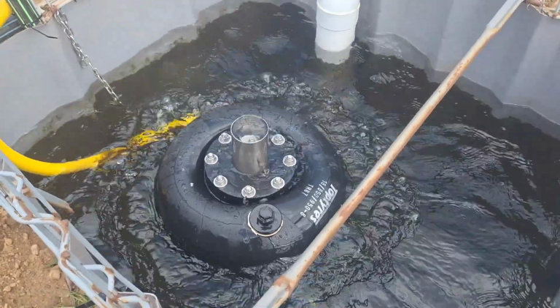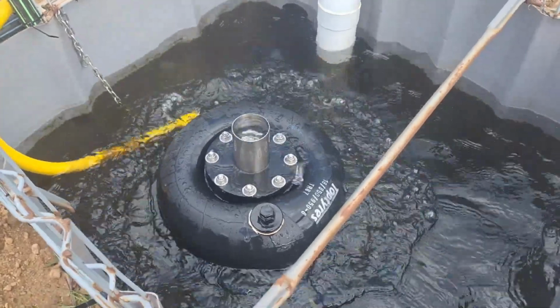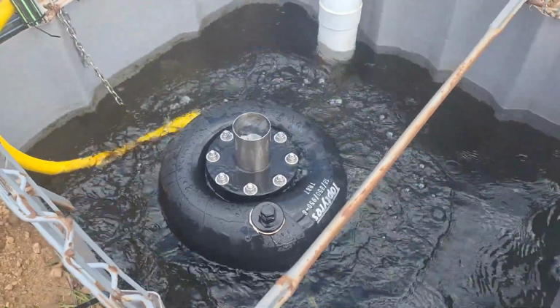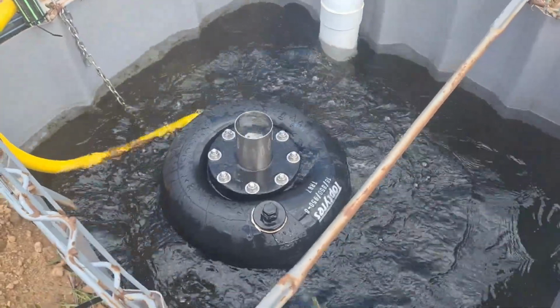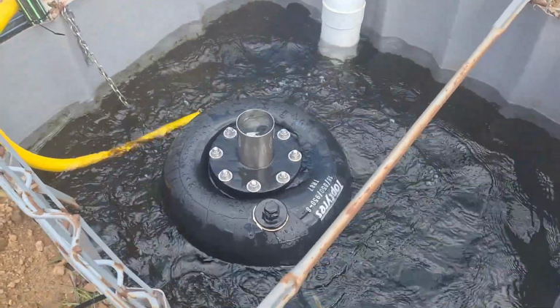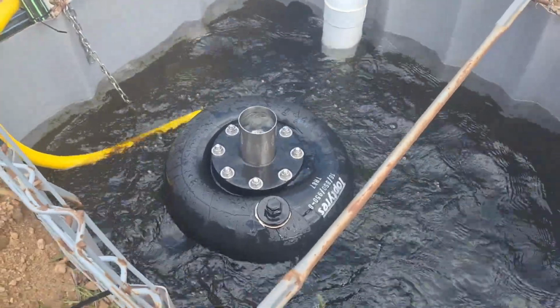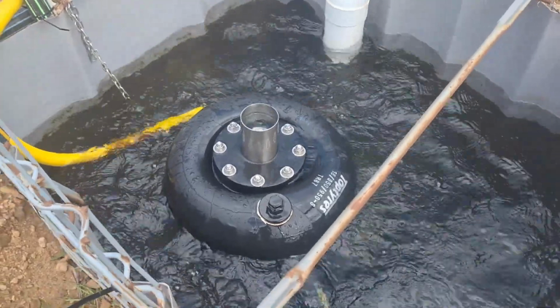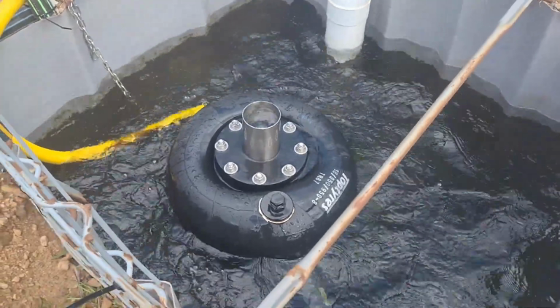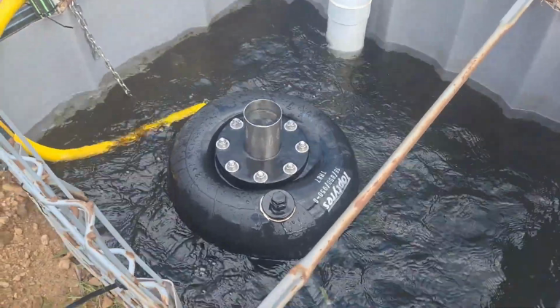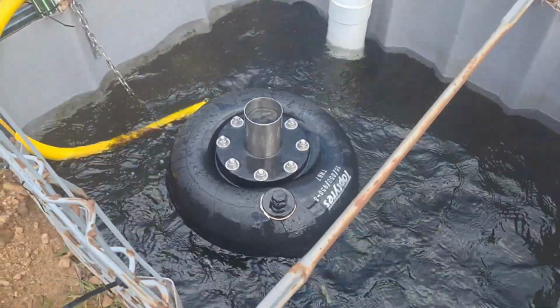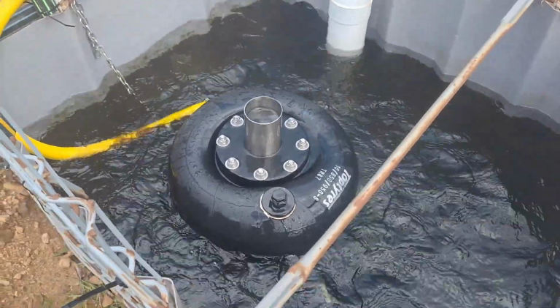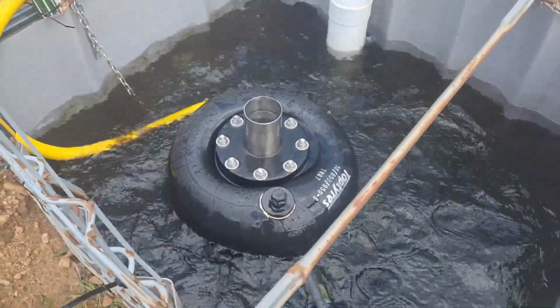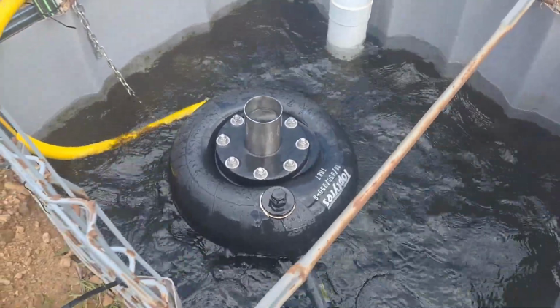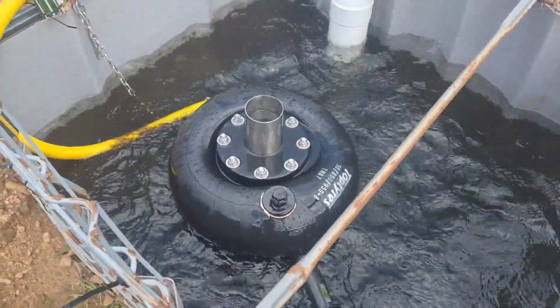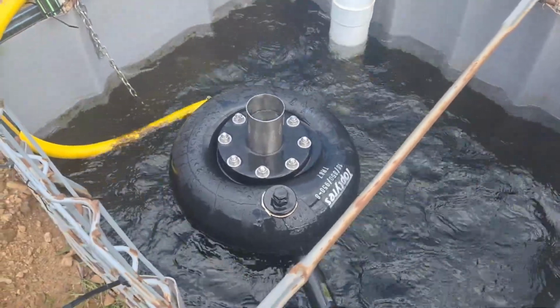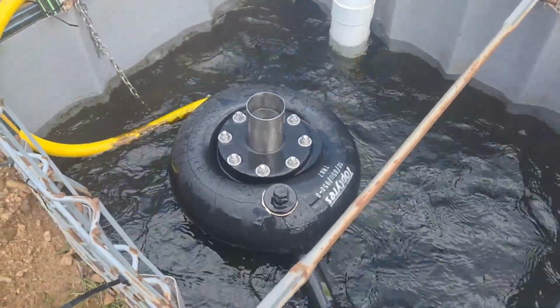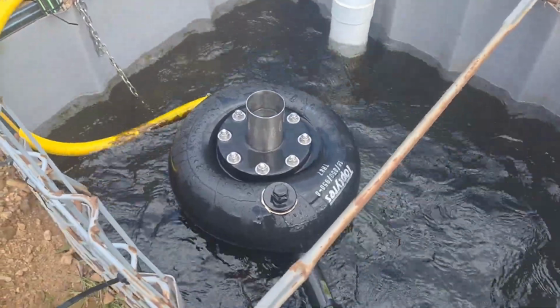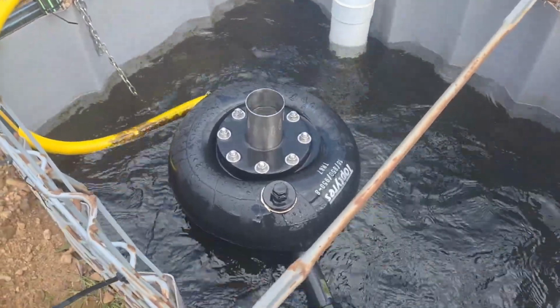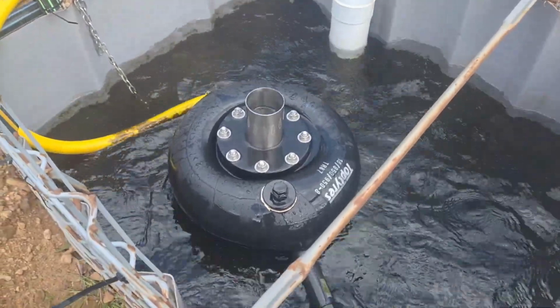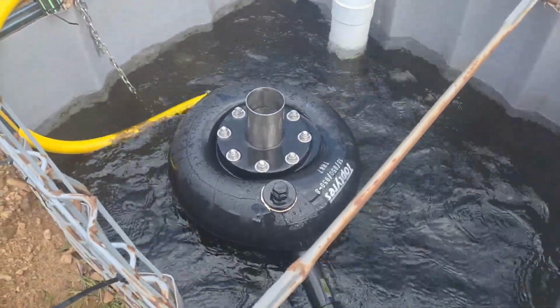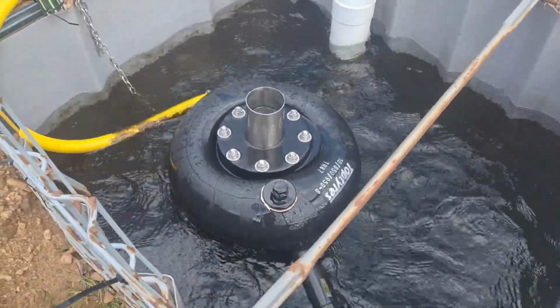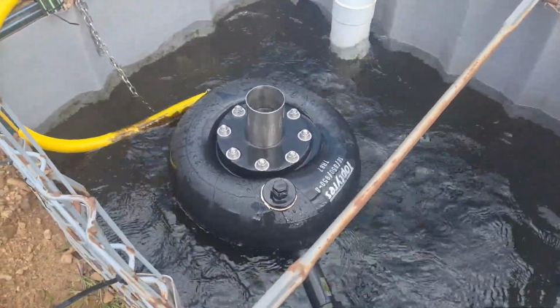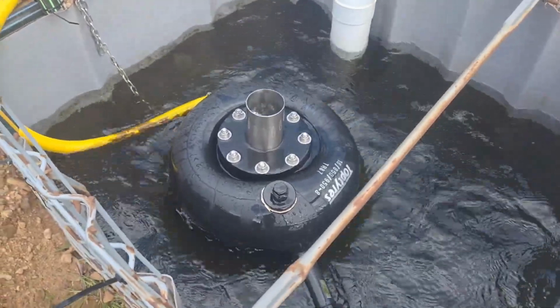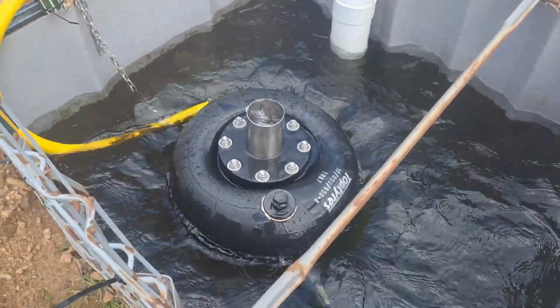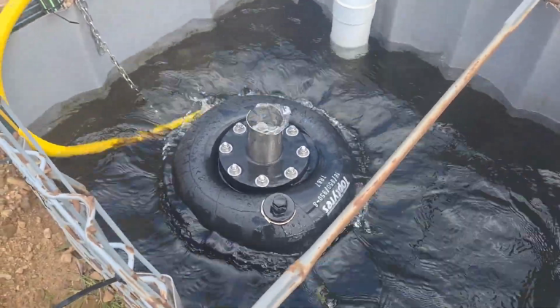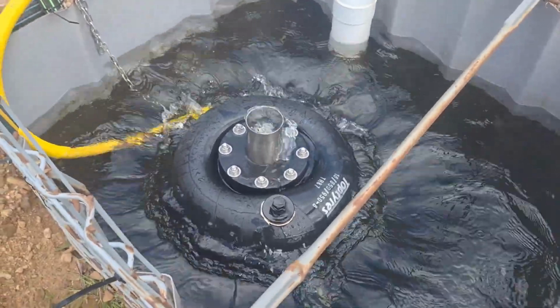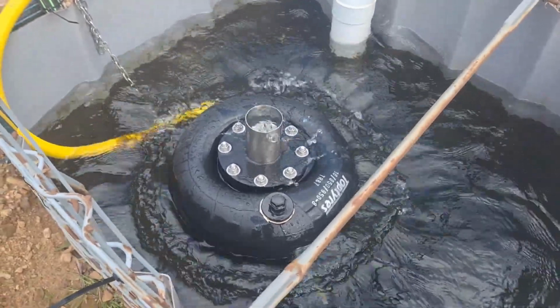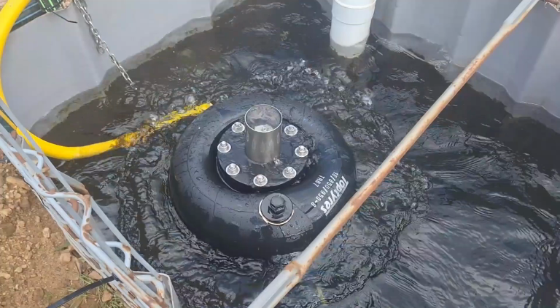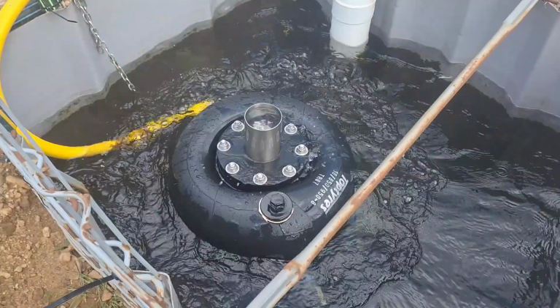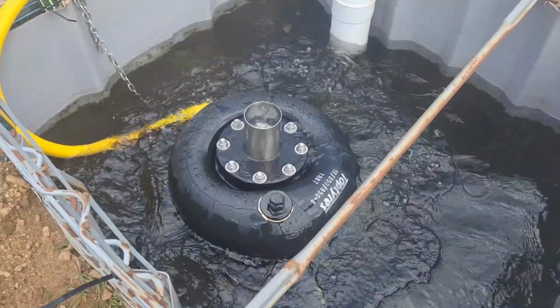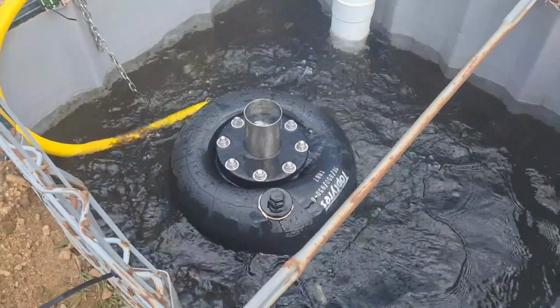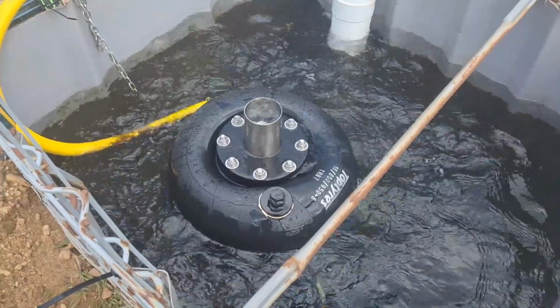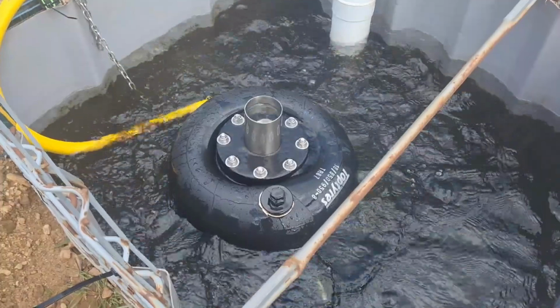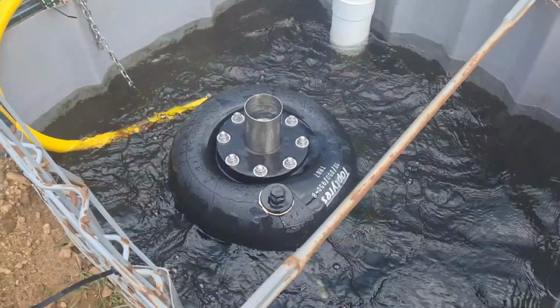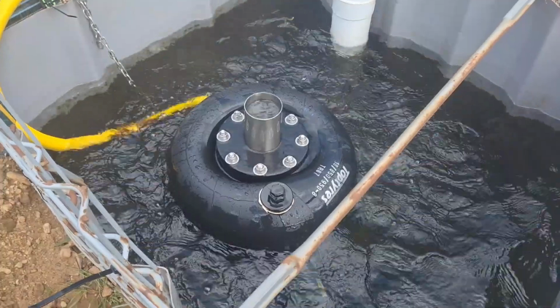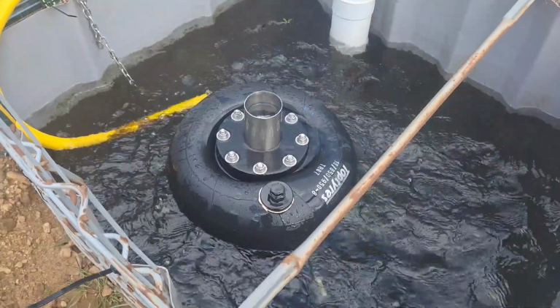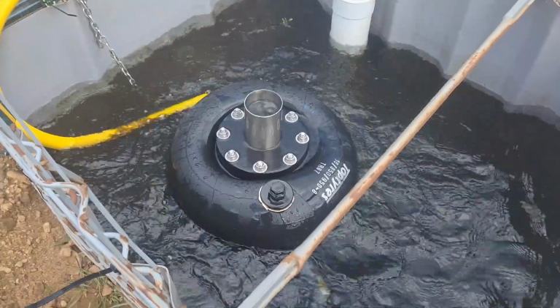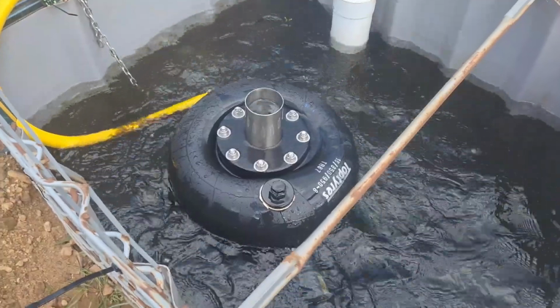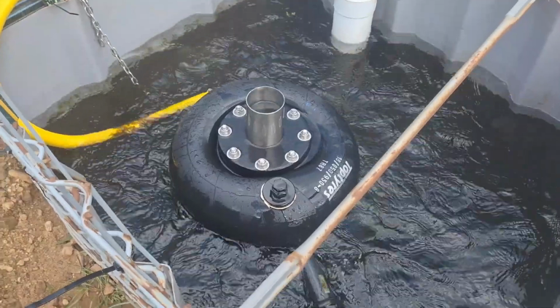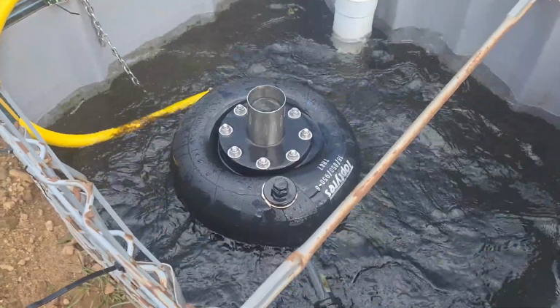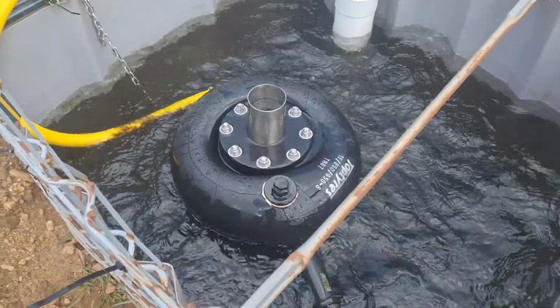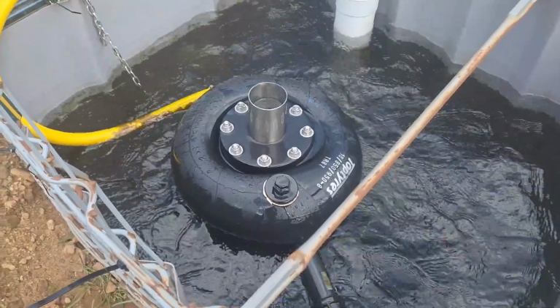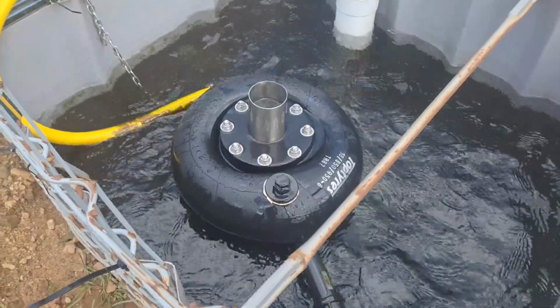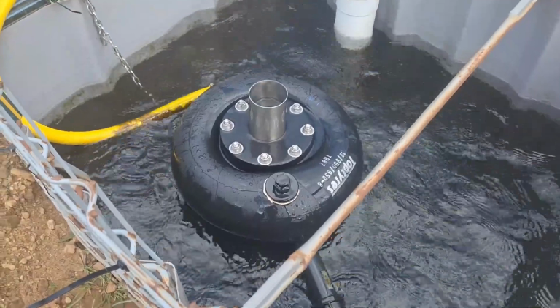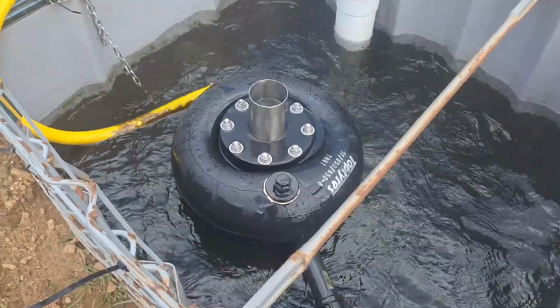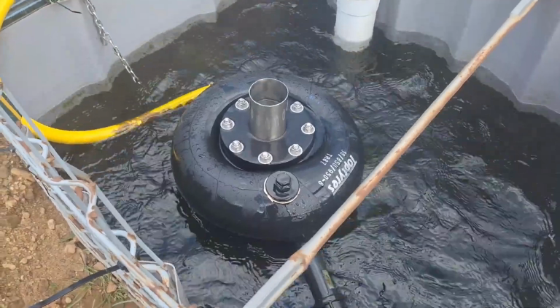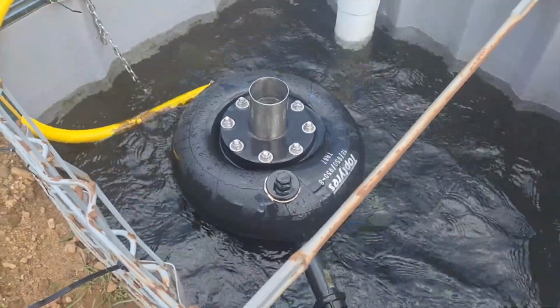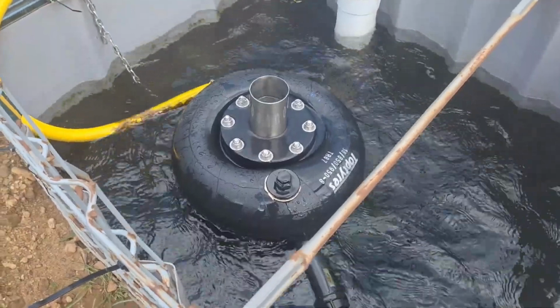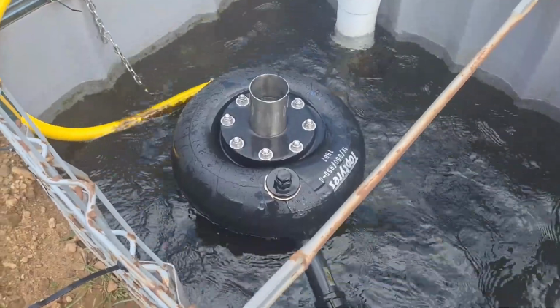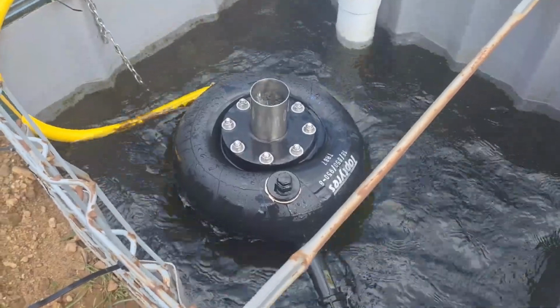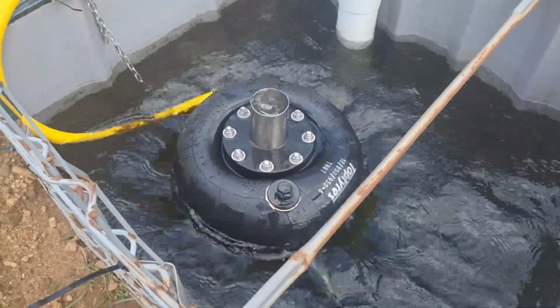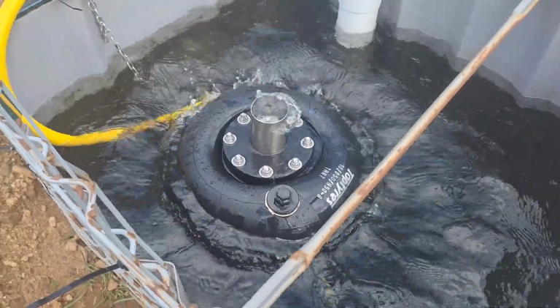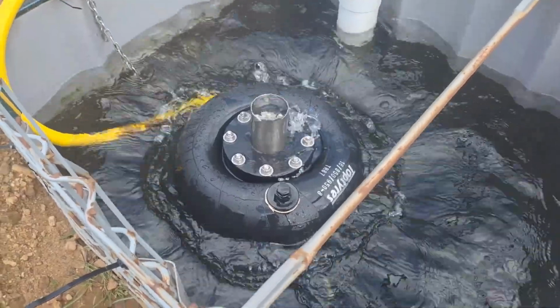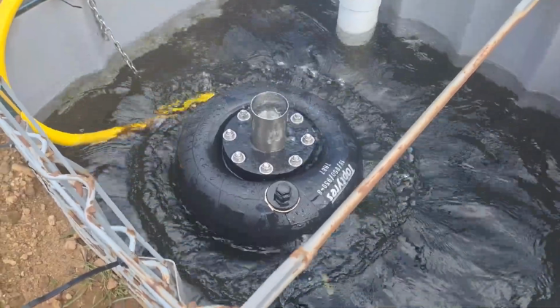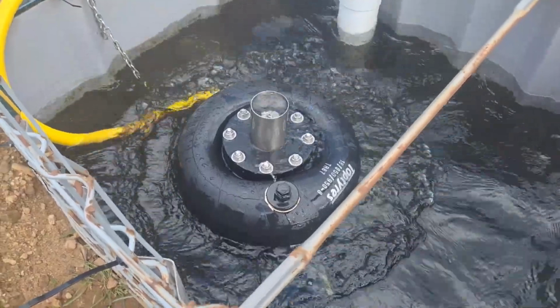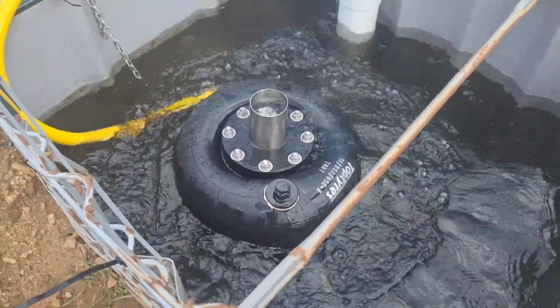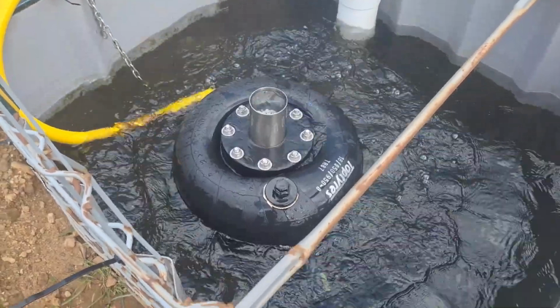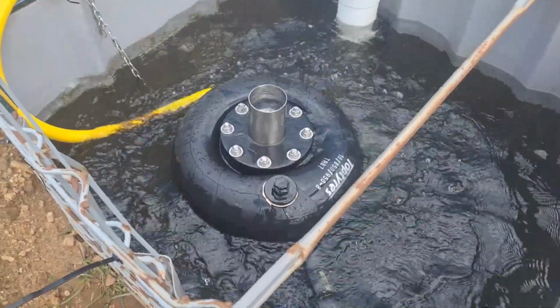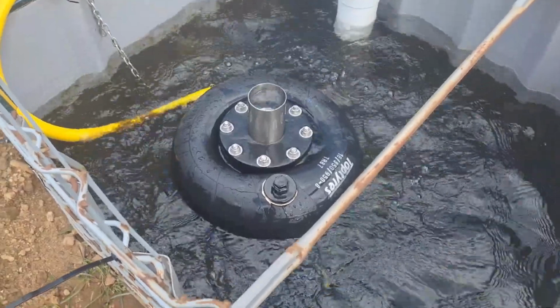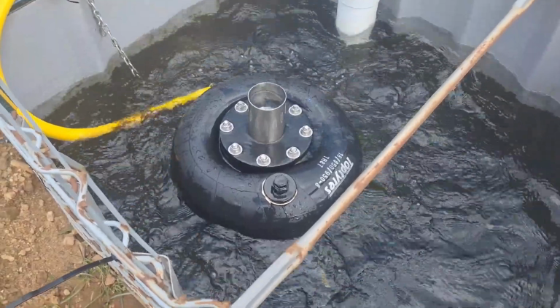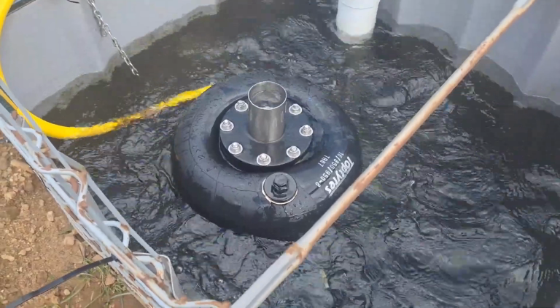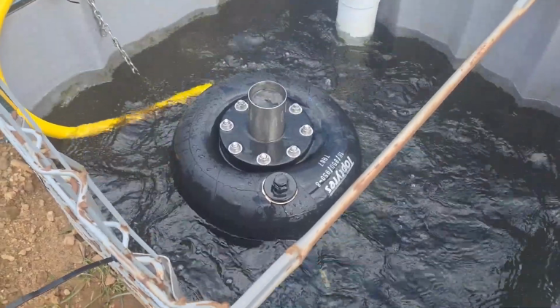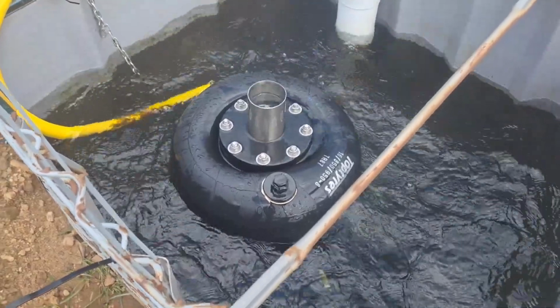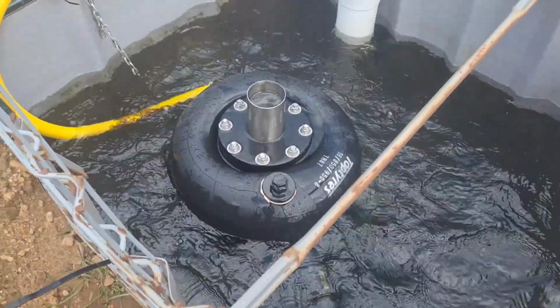It's nice and quiet because it's sitting deep in the water, so you're not hearing the exhaust around the outside on this one.